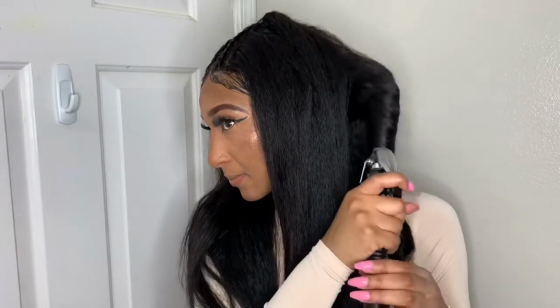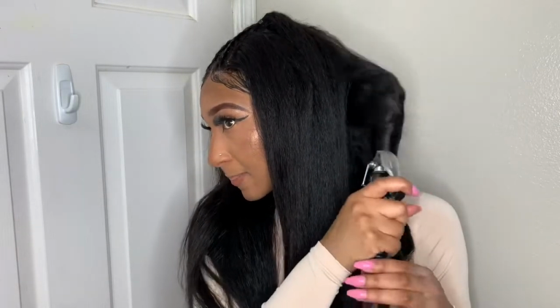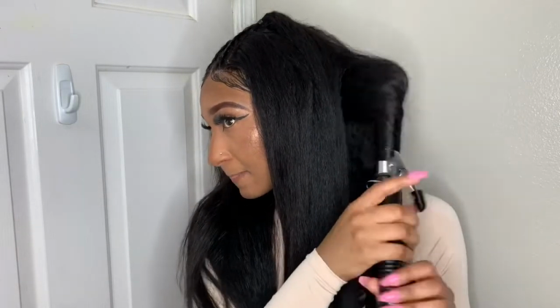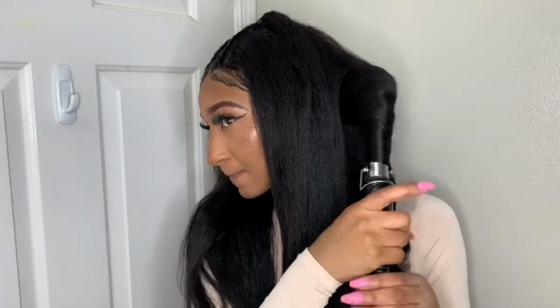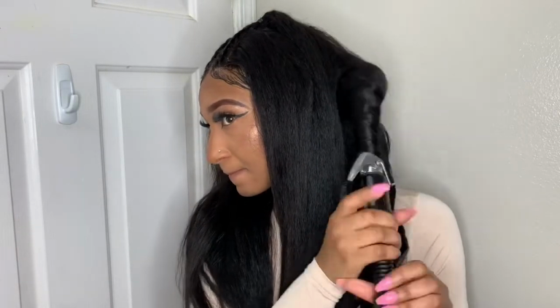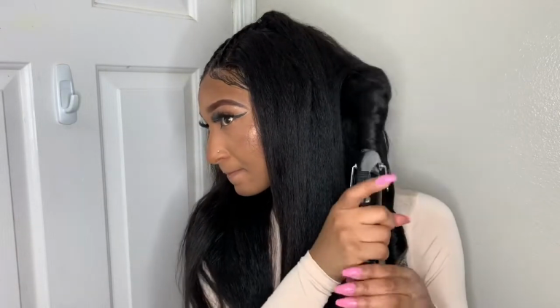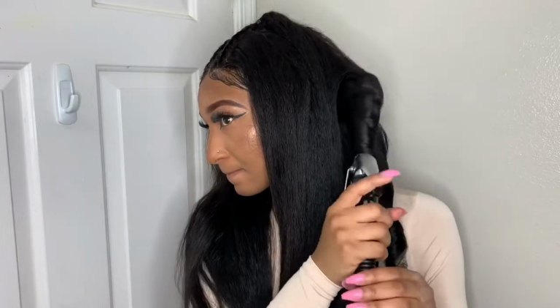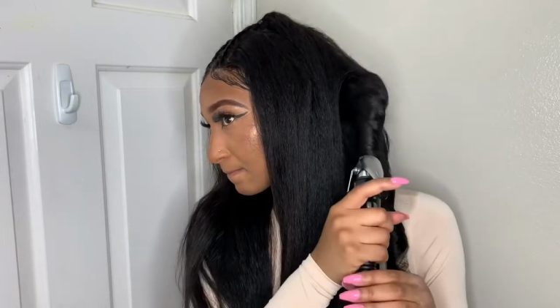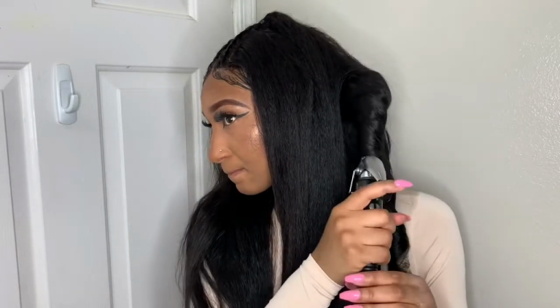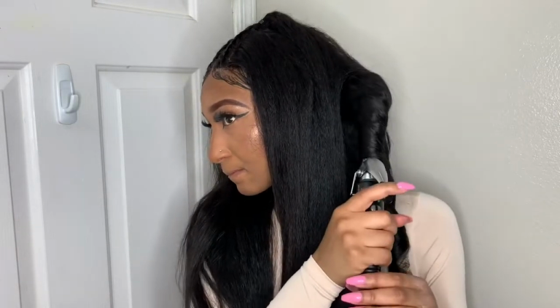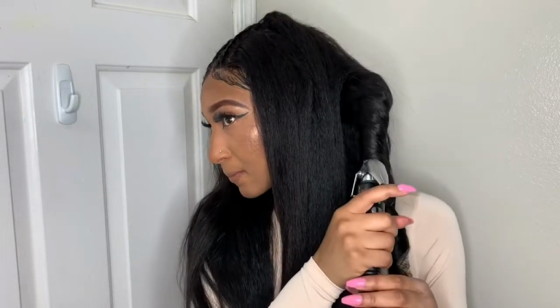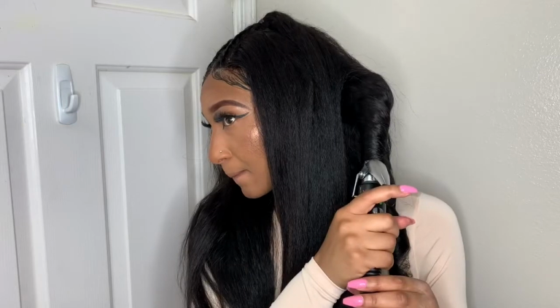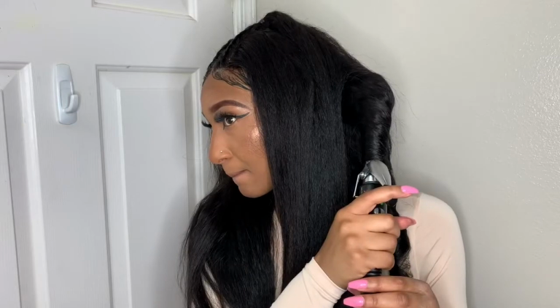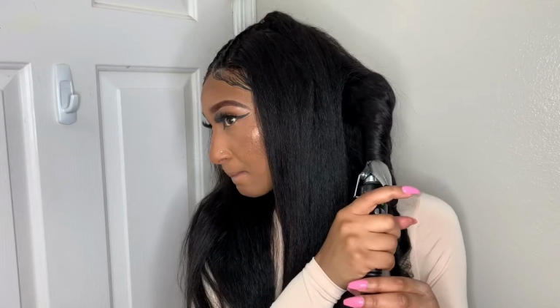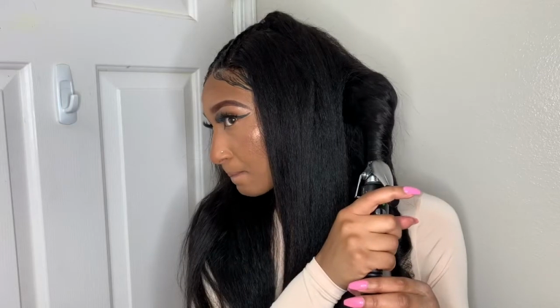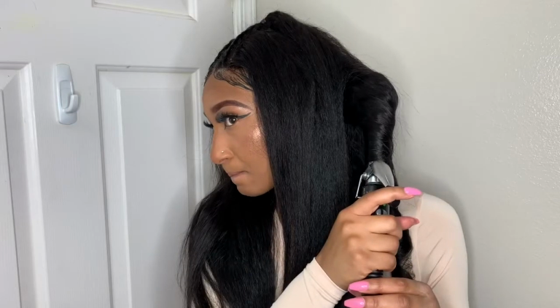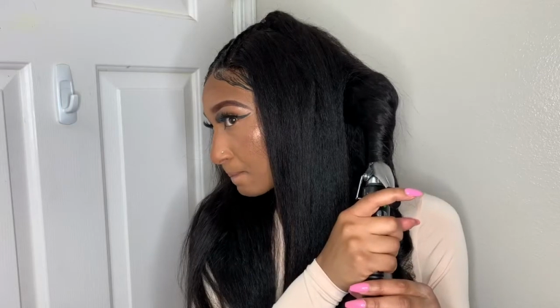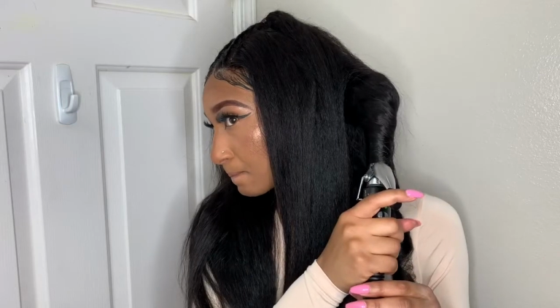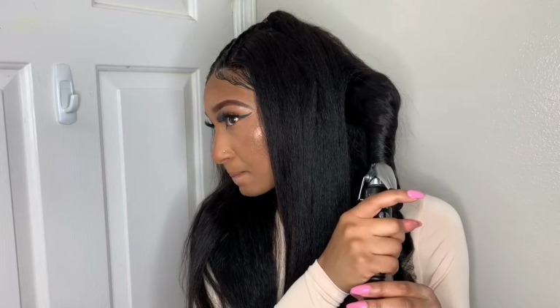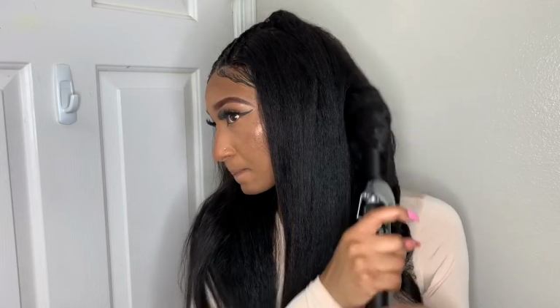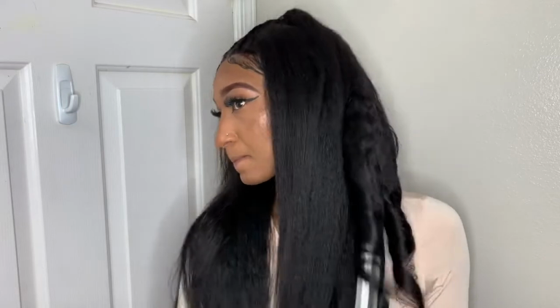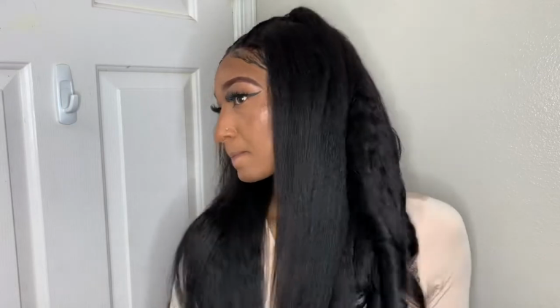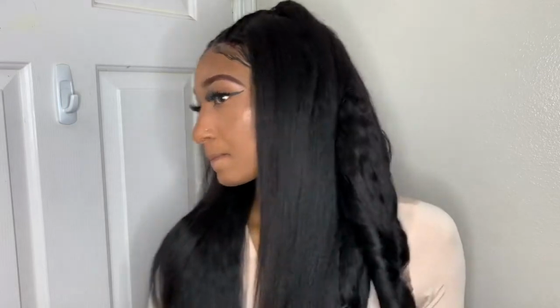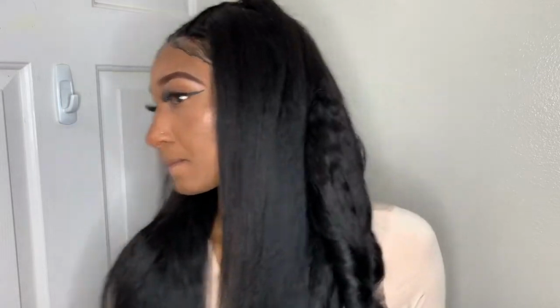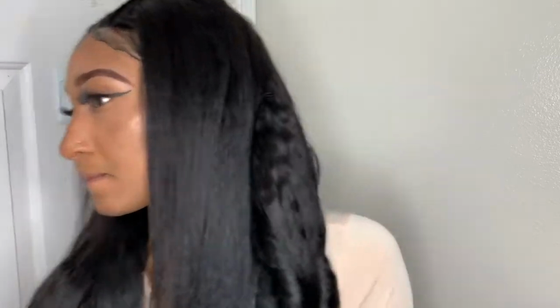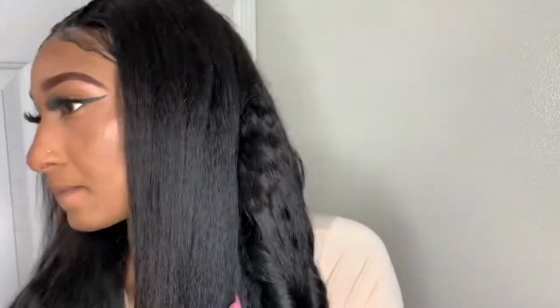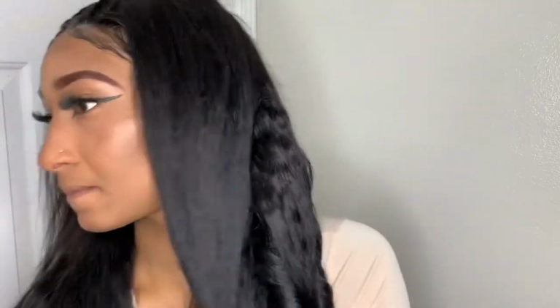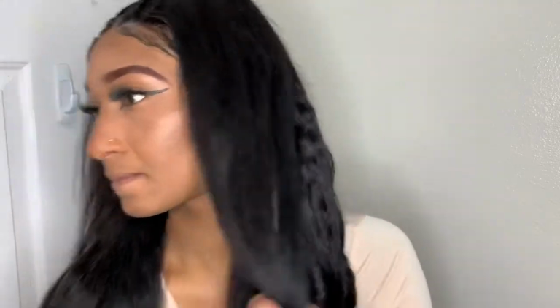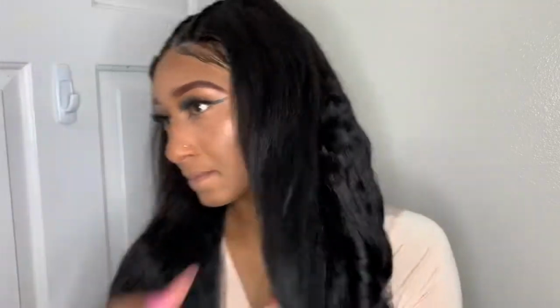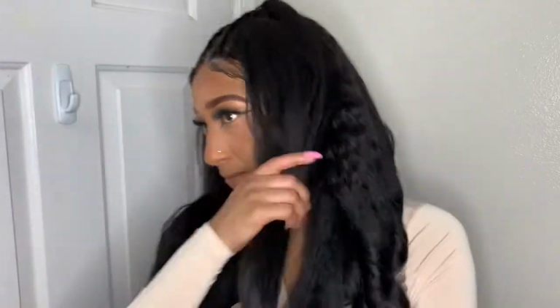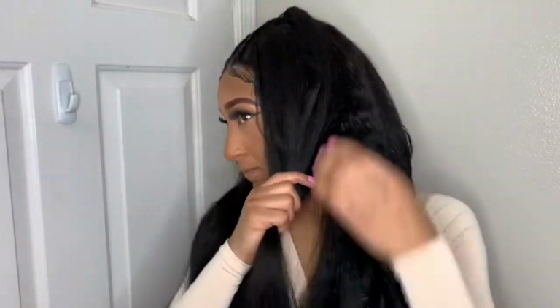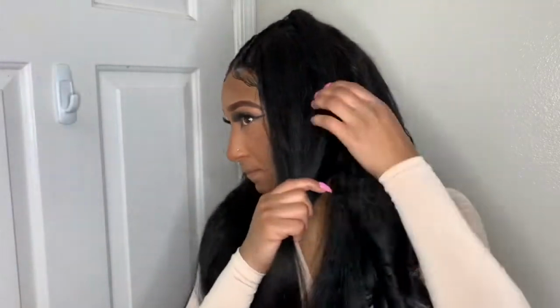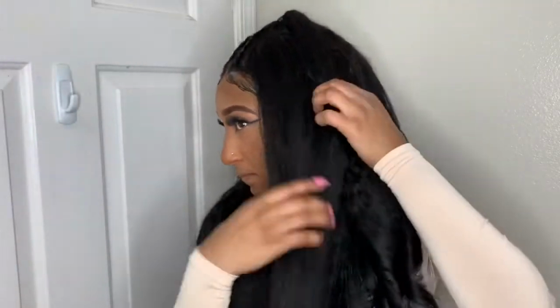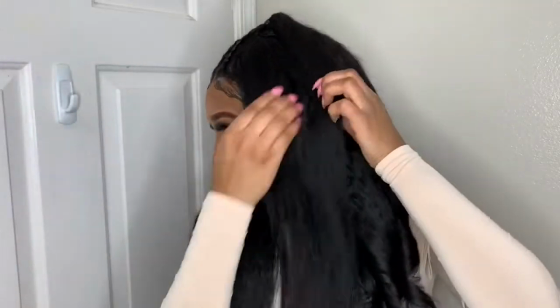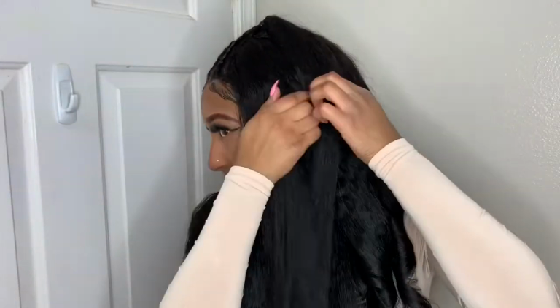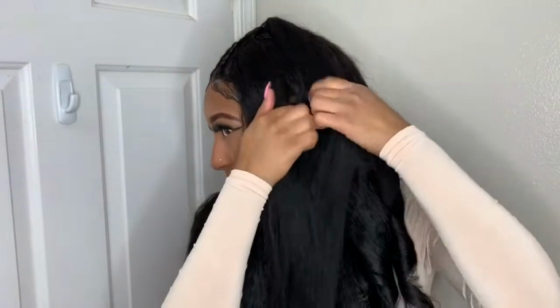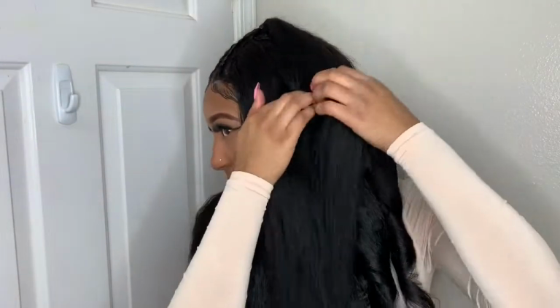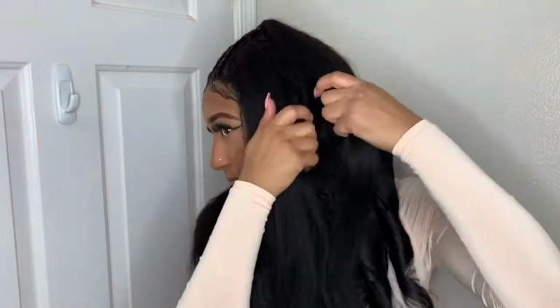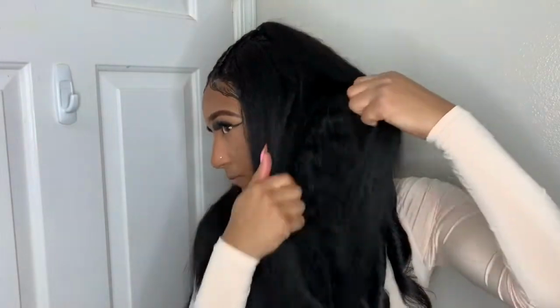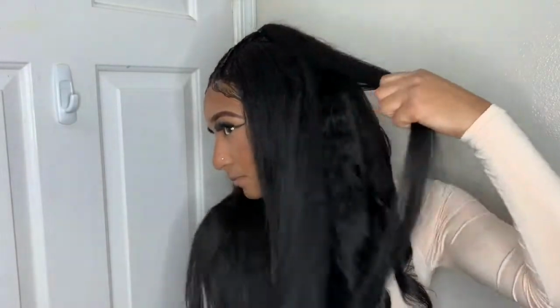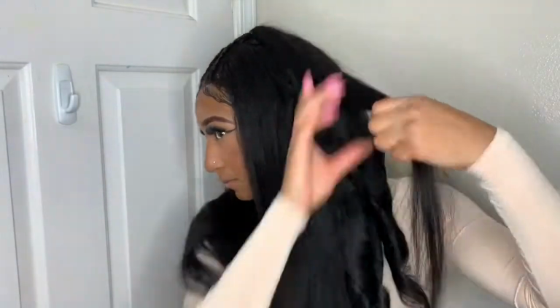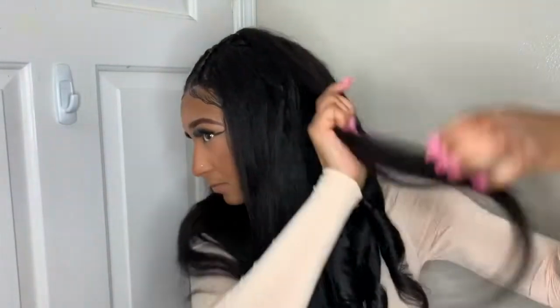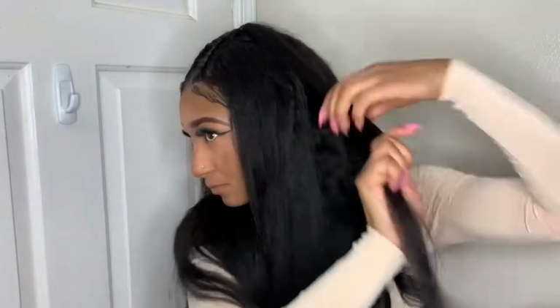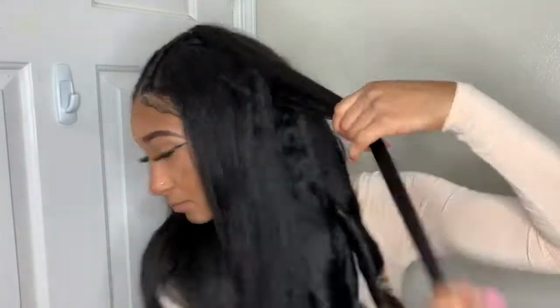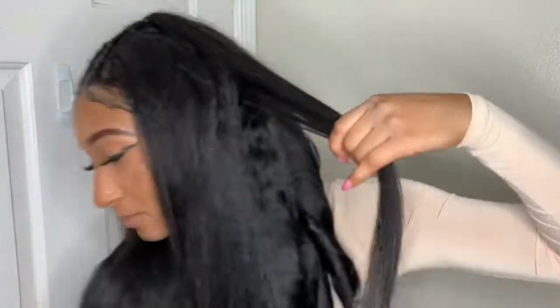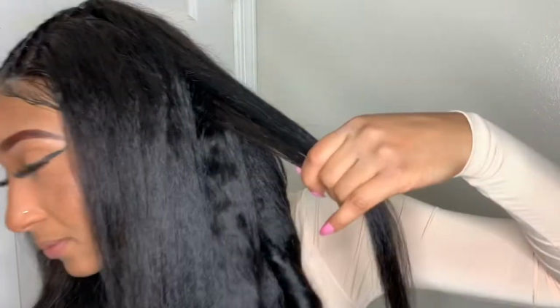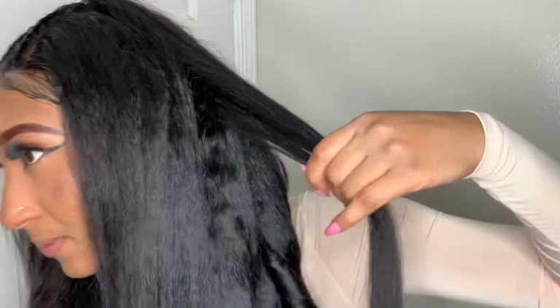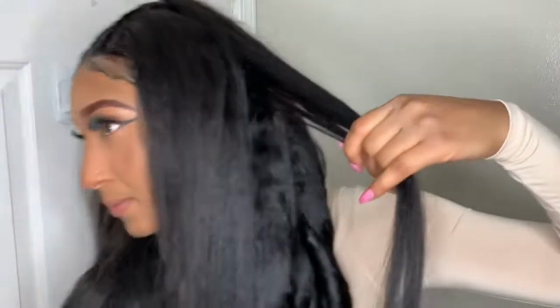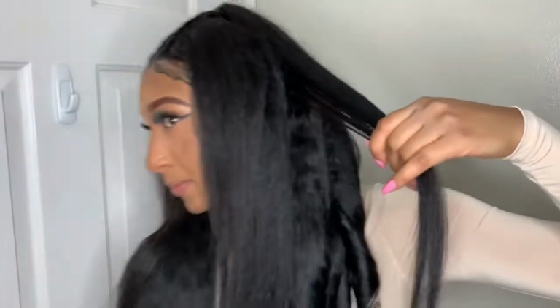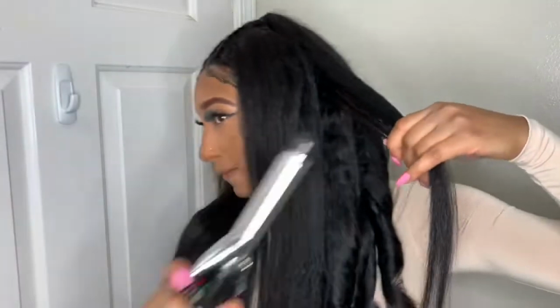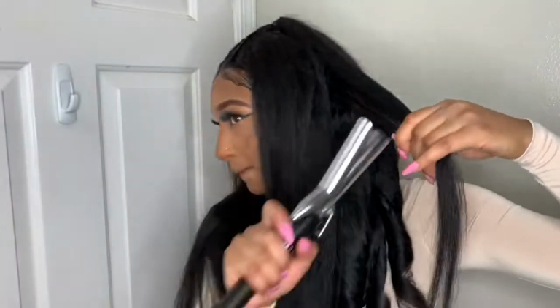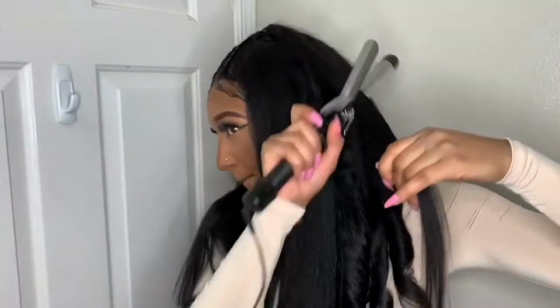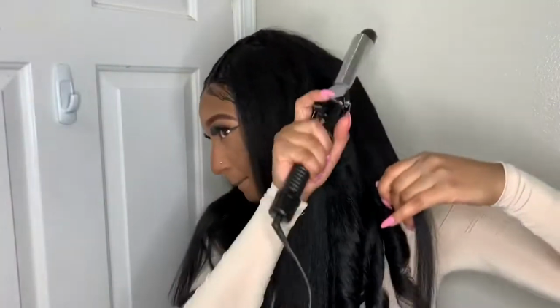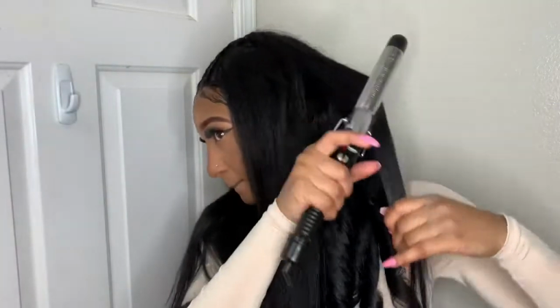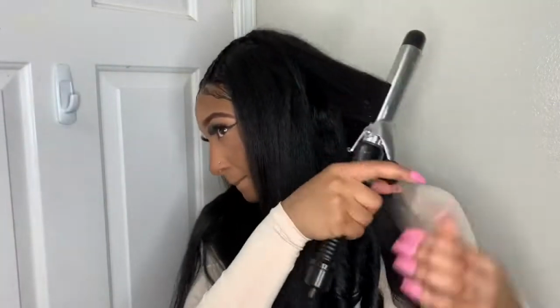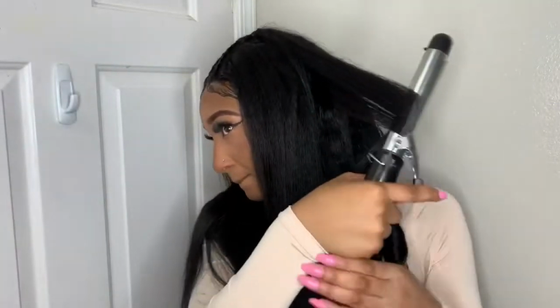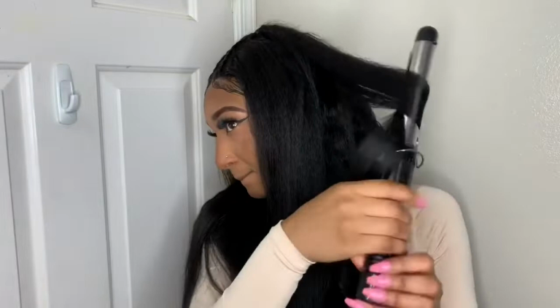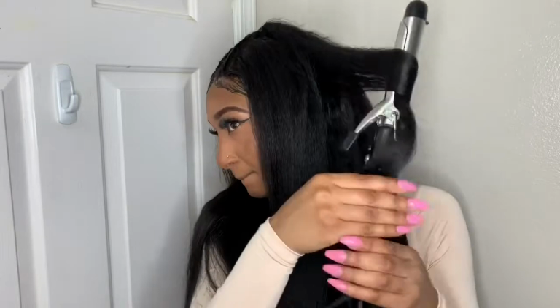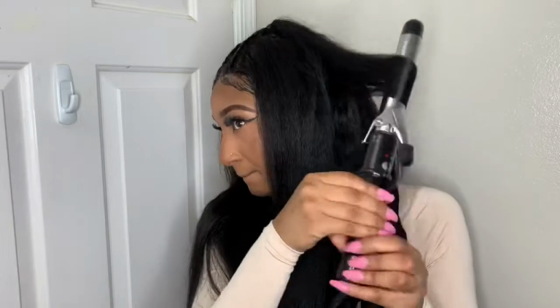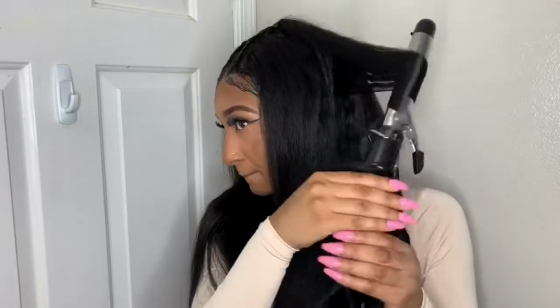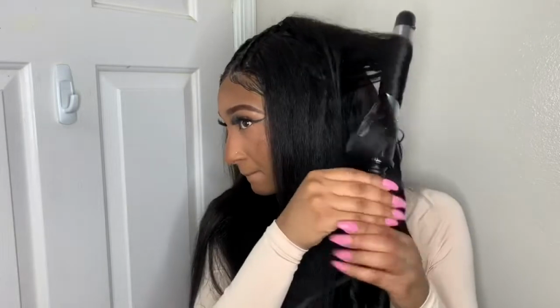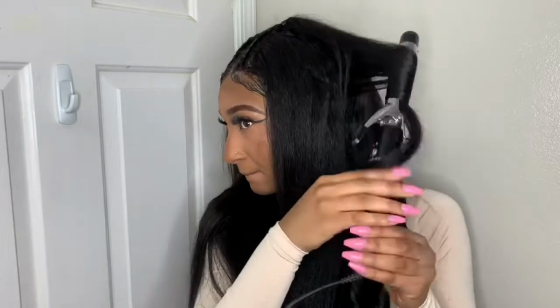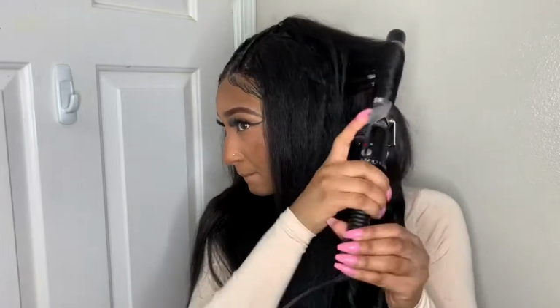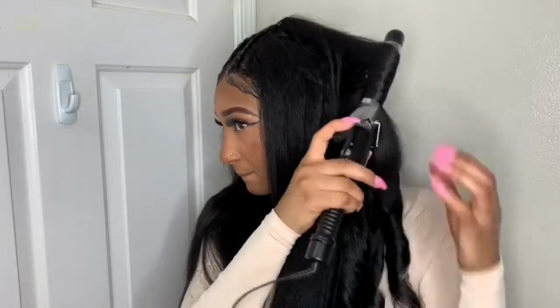But other than that, for the price that you pay, this hair is not bad at all. That's about it for the hair review — I'm gonna stop talking and let you guys watch me continue curling the rest of my hair.